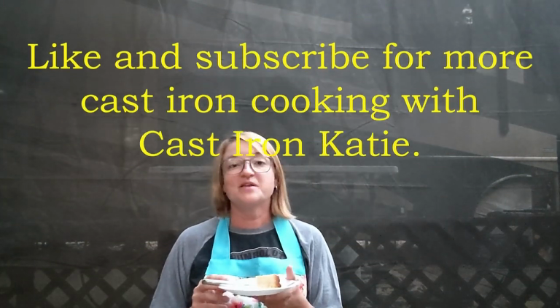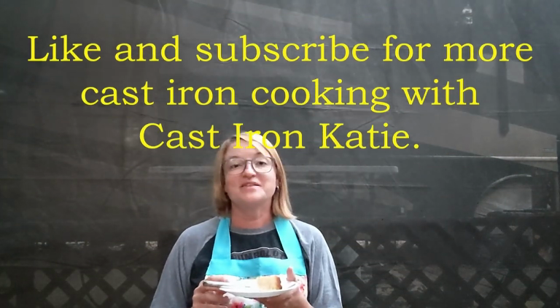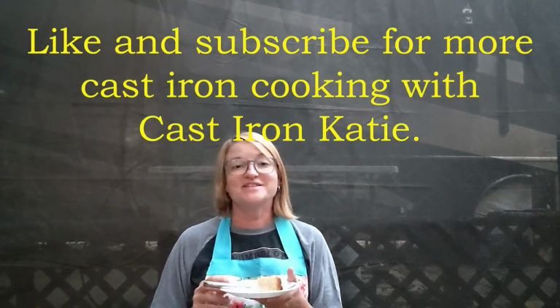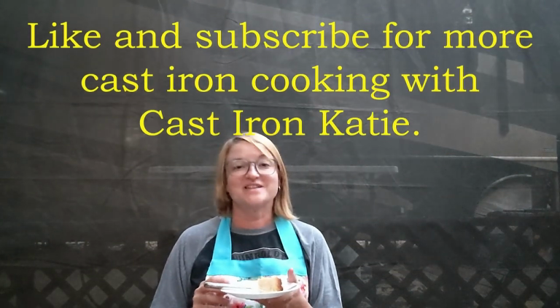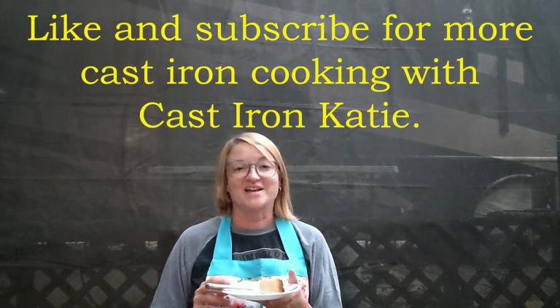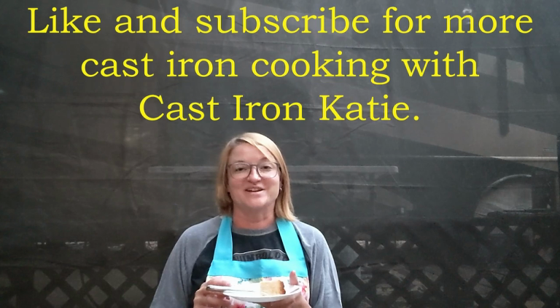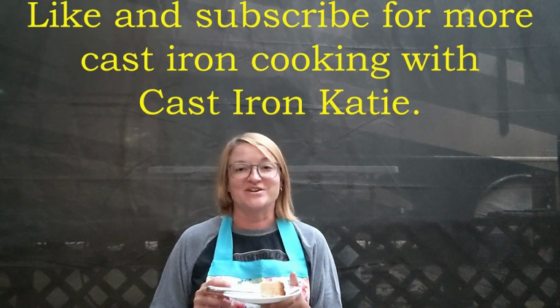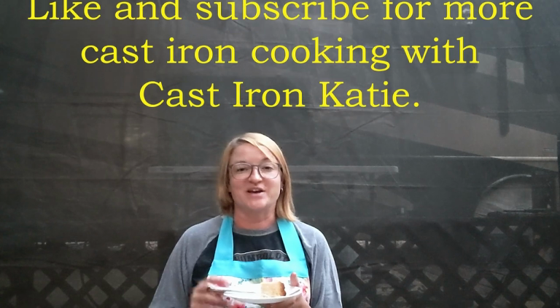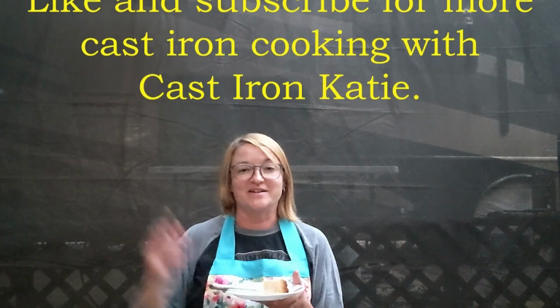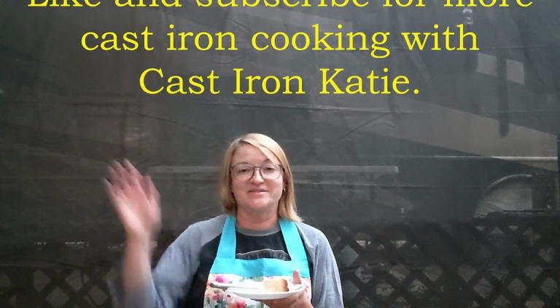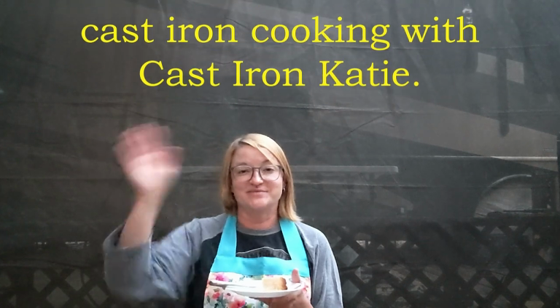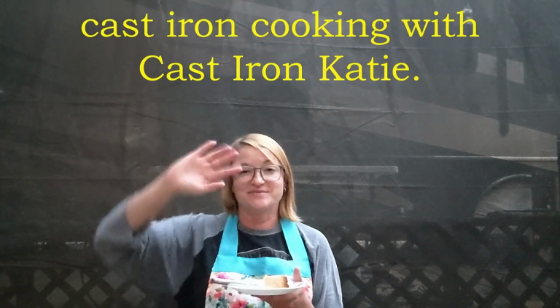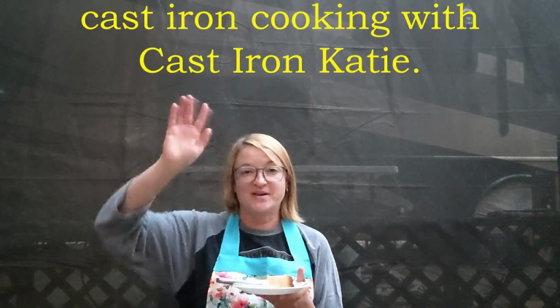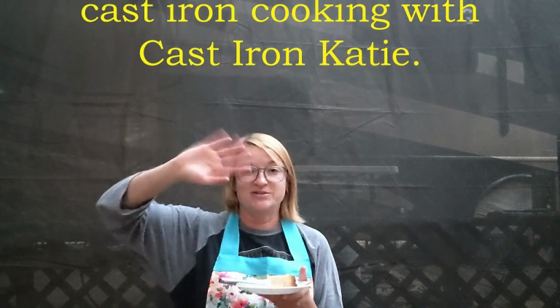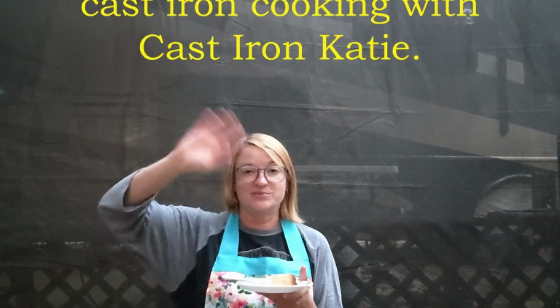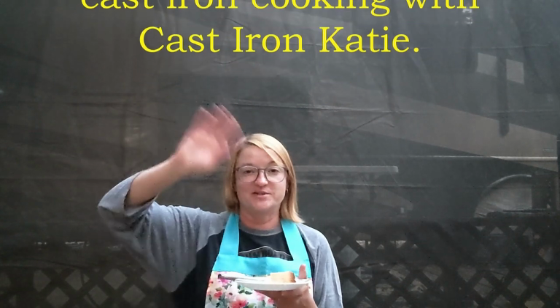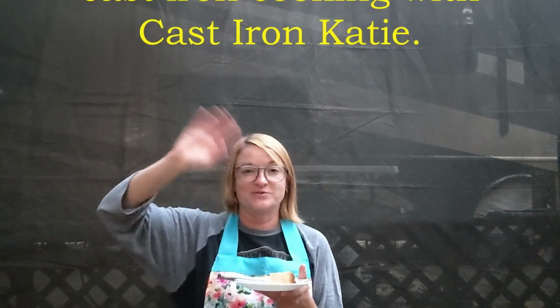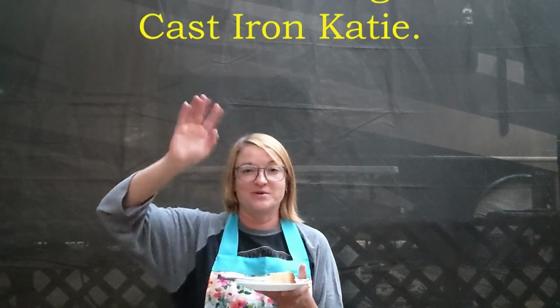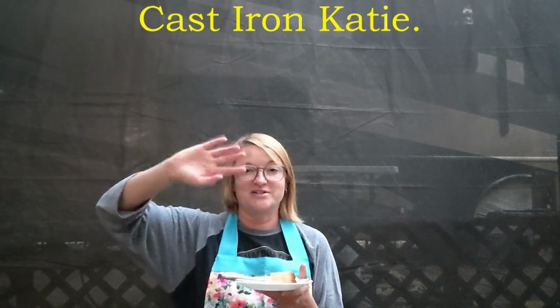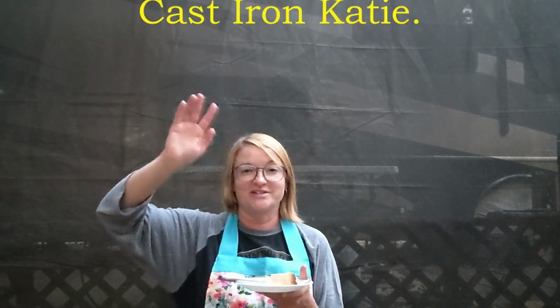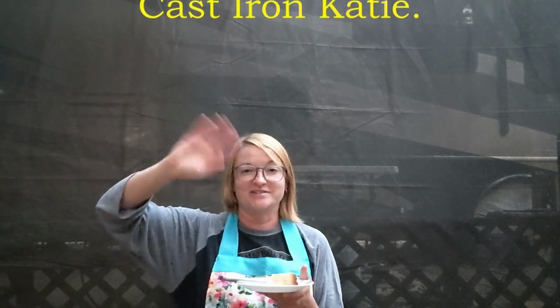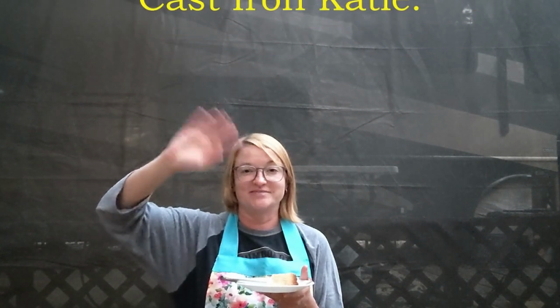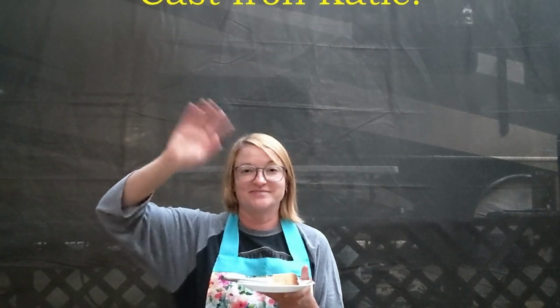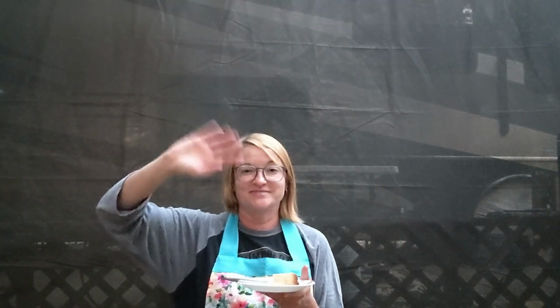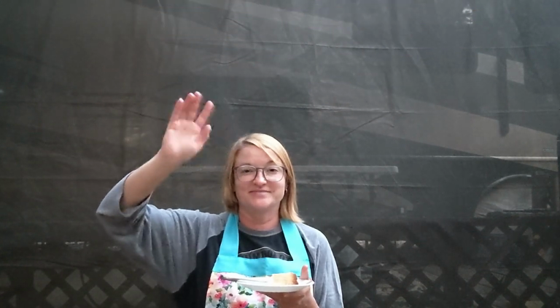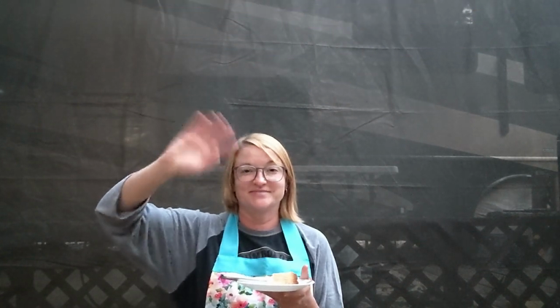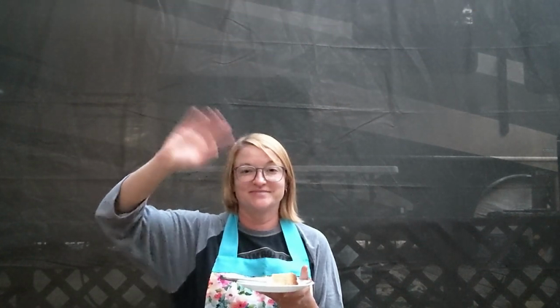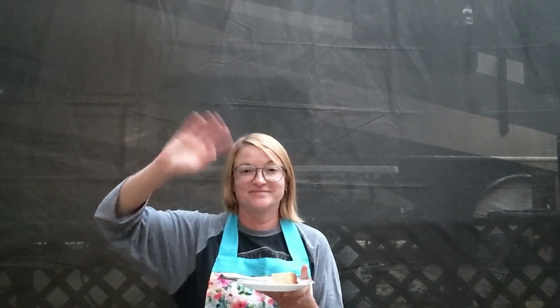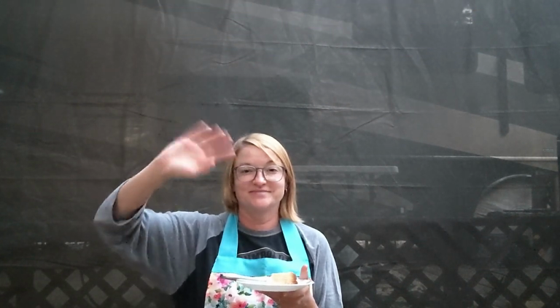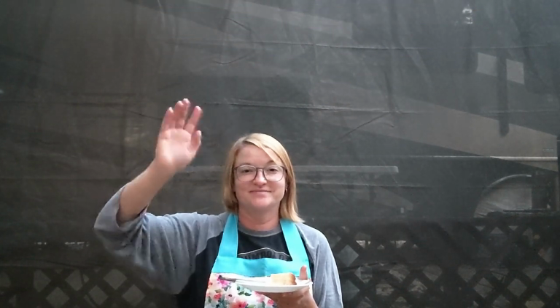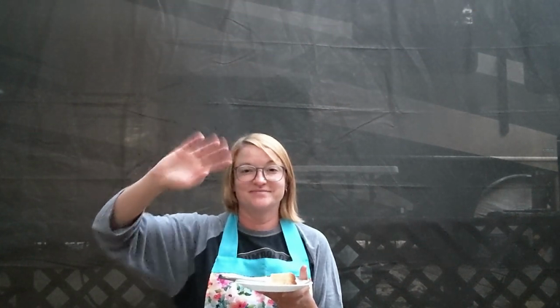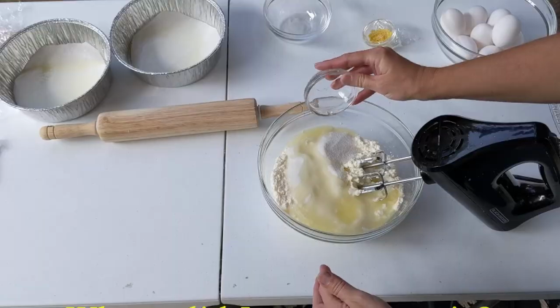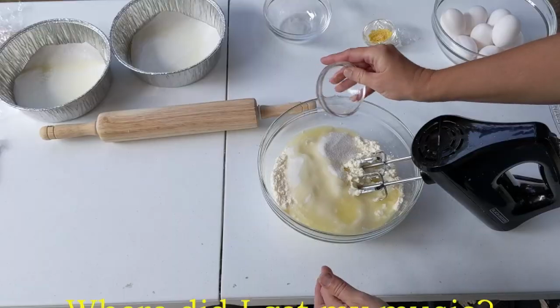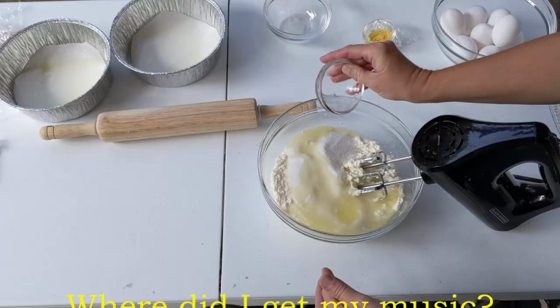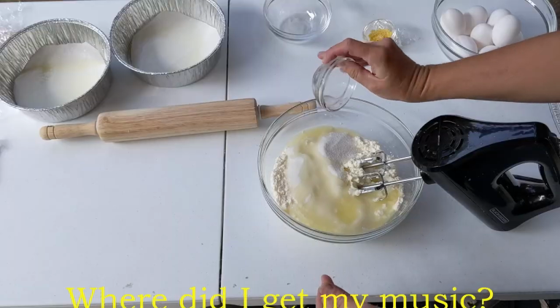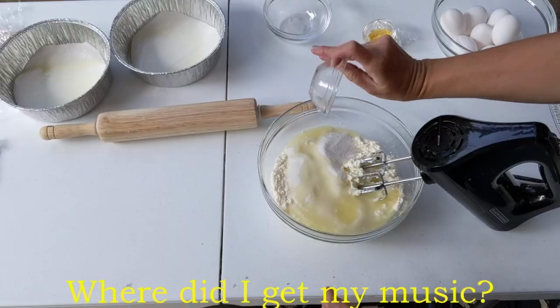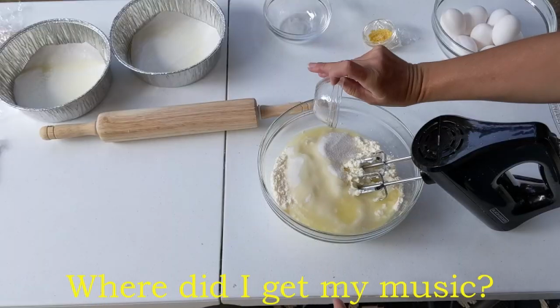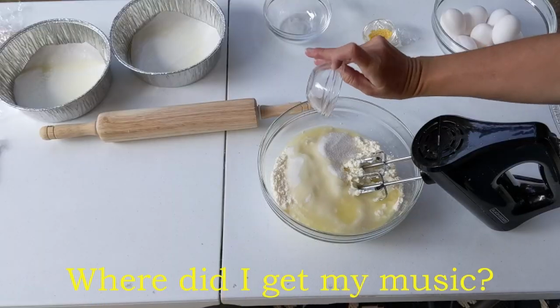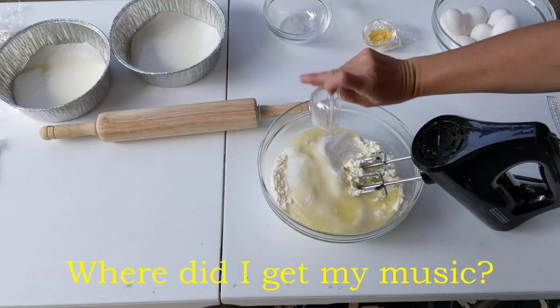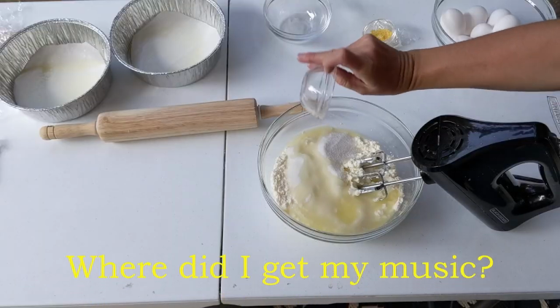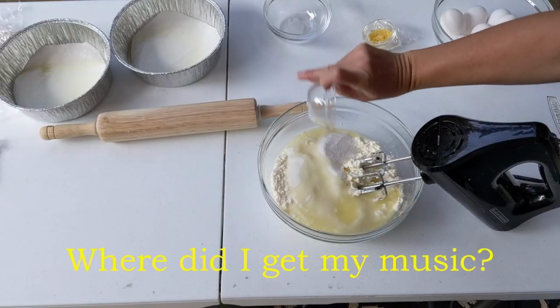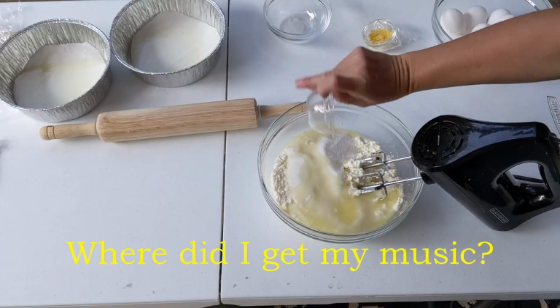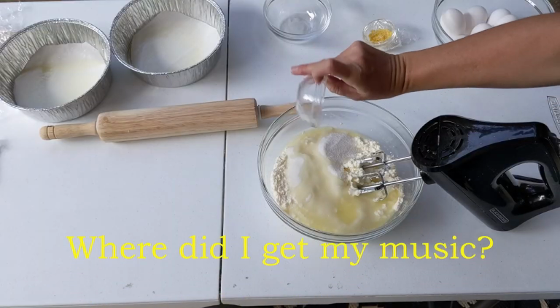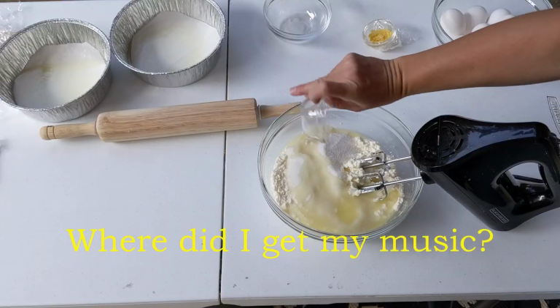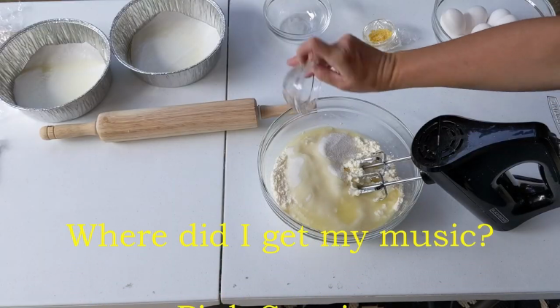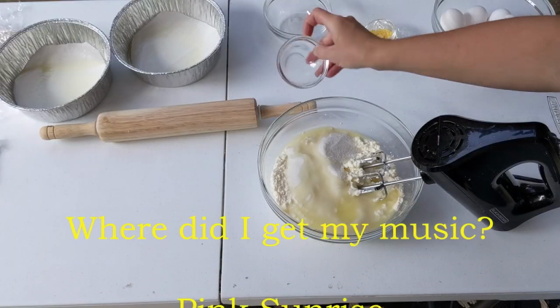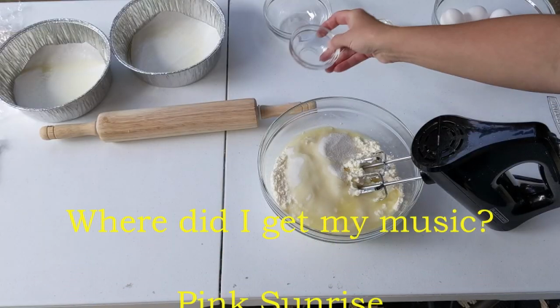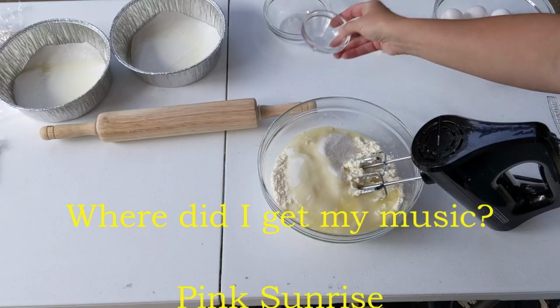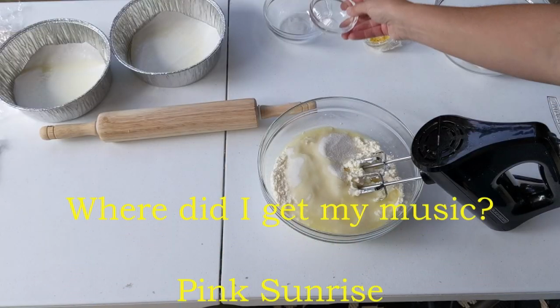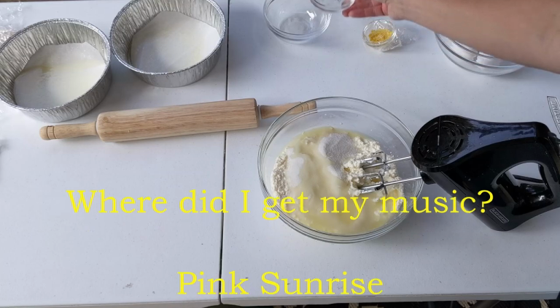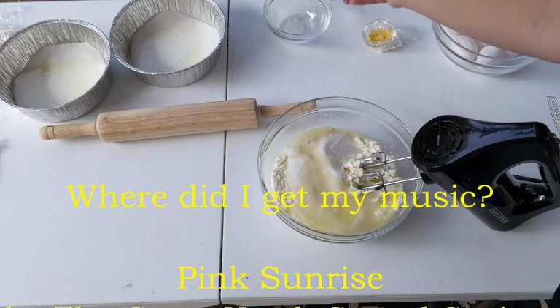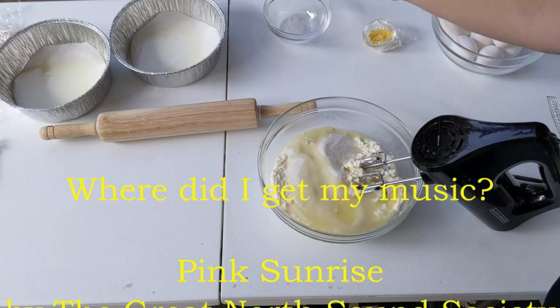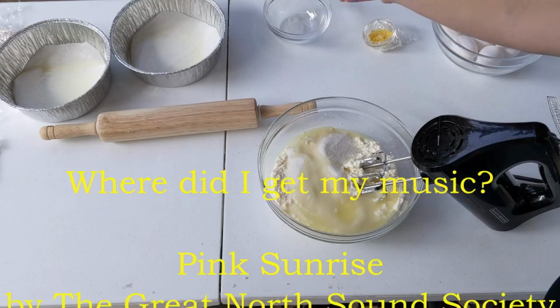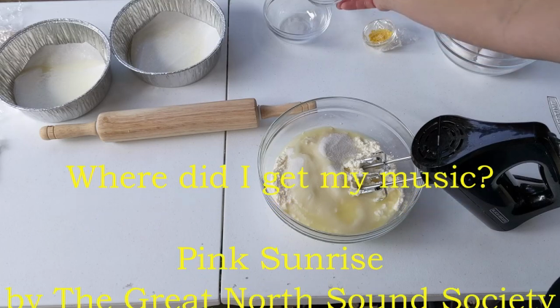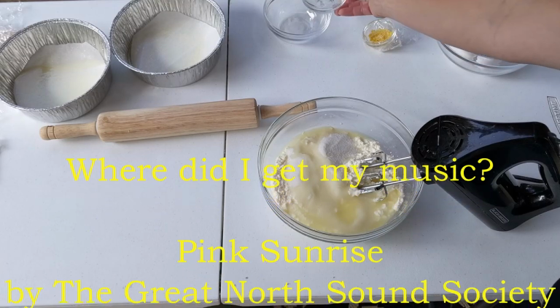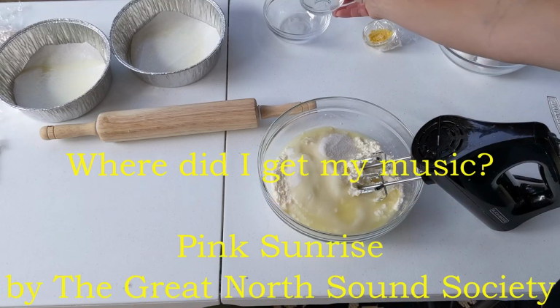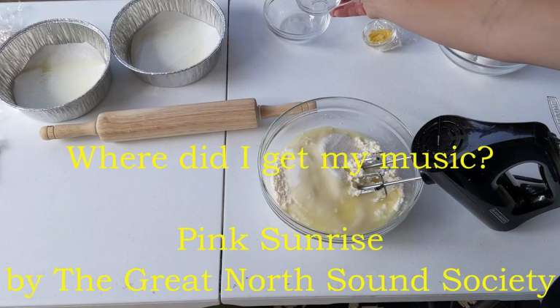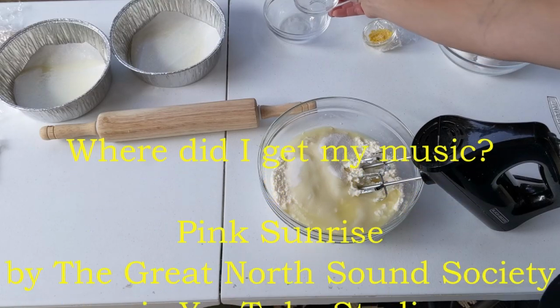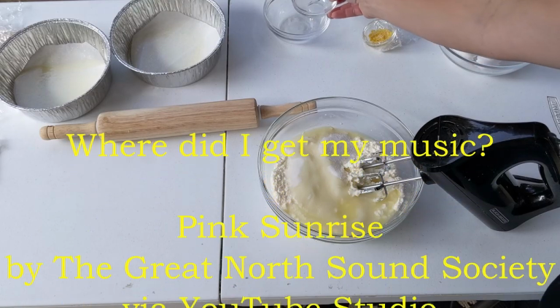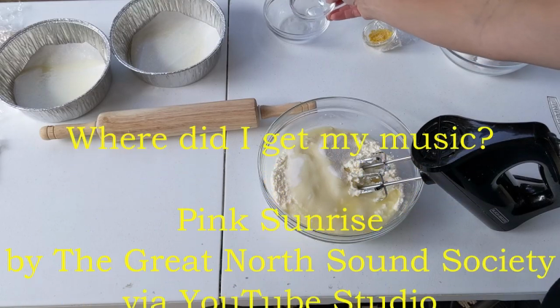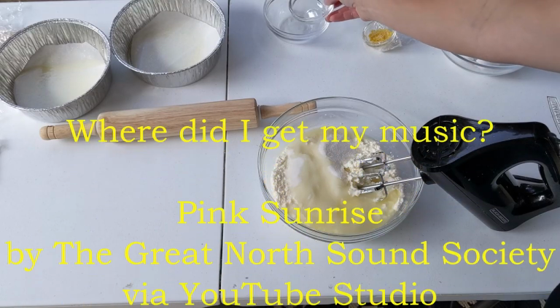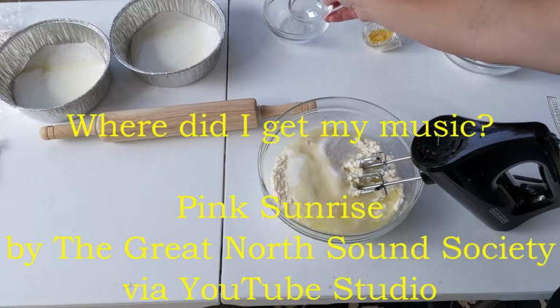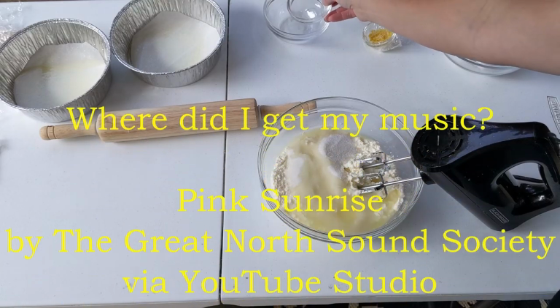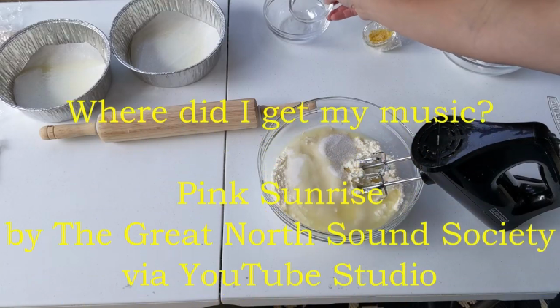This is Cast Iron Katie. Thanks so much for watching. It's a lemon liqueur — and Joe says it tastes like Pledge.